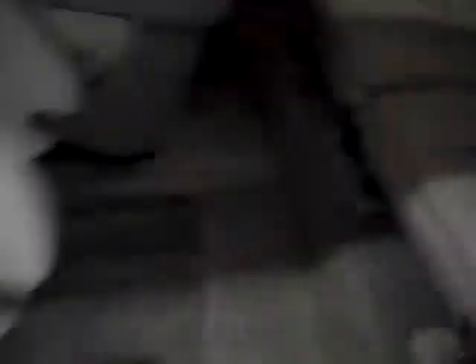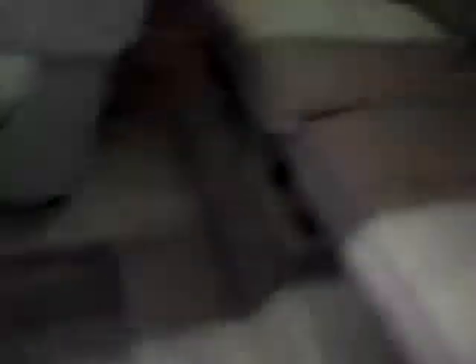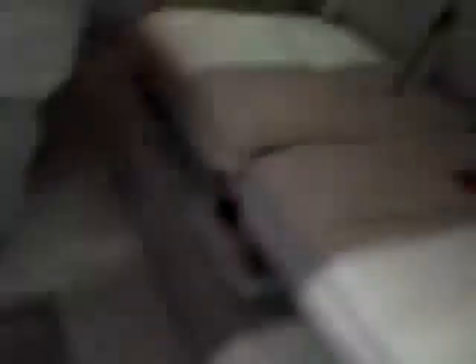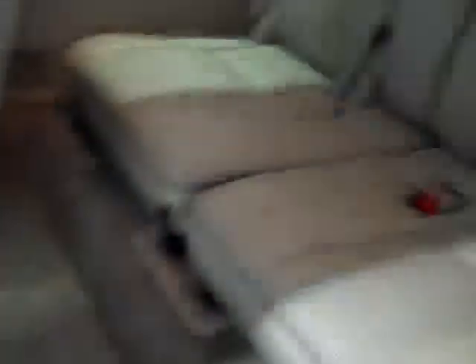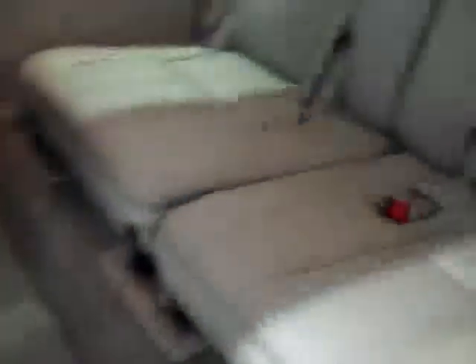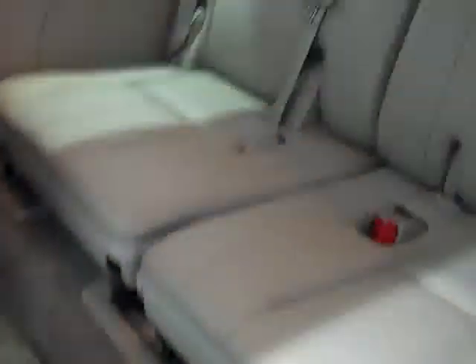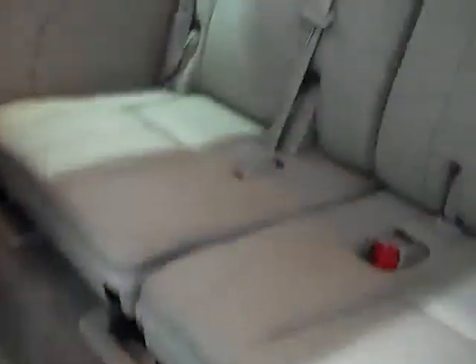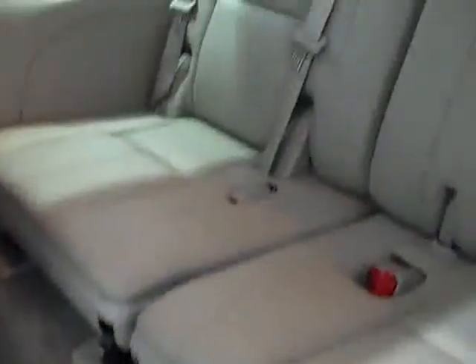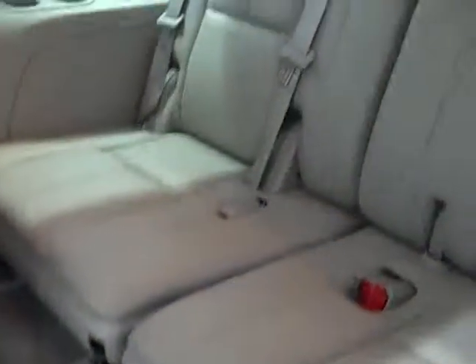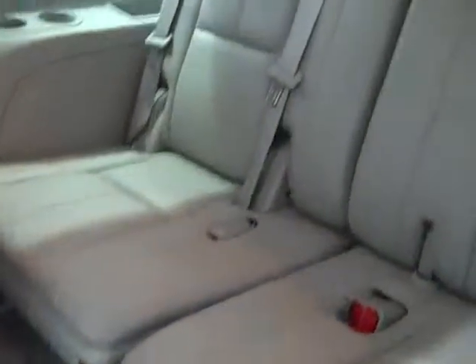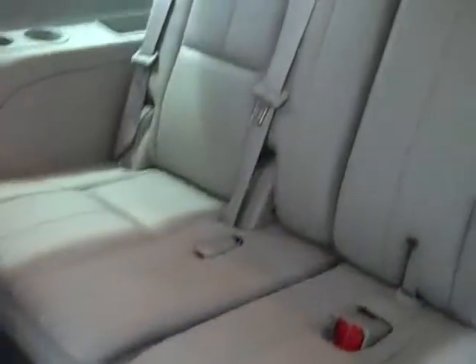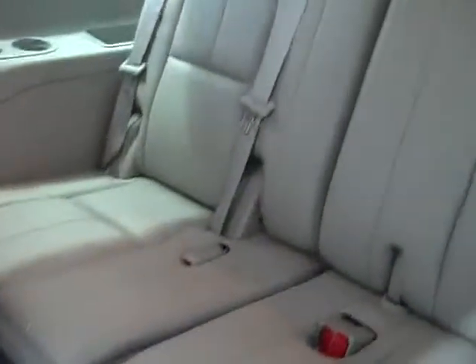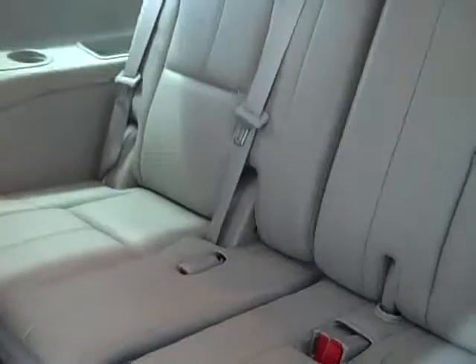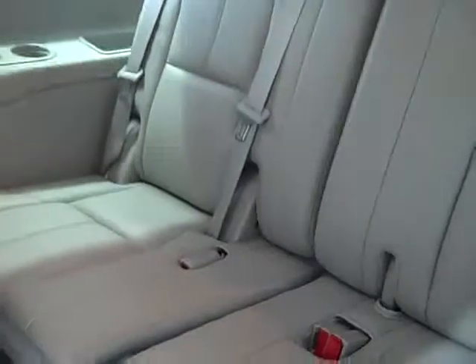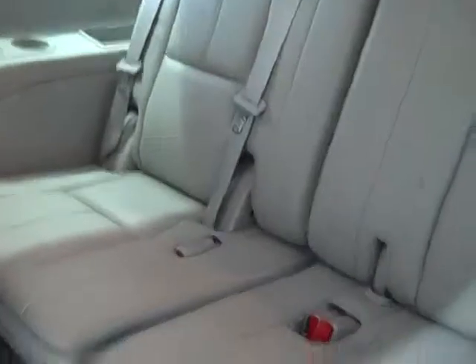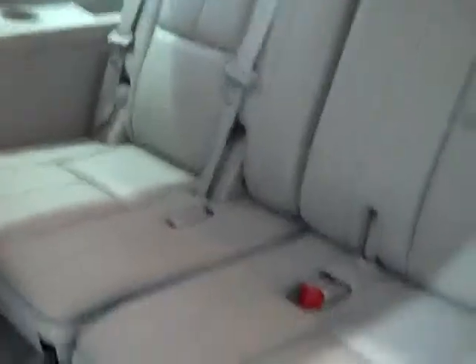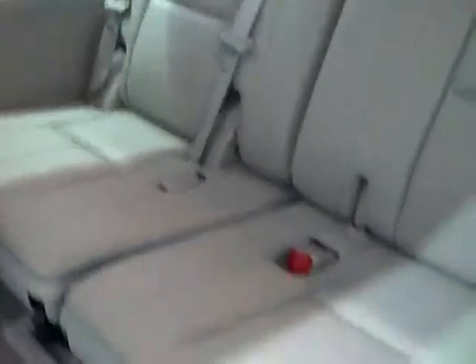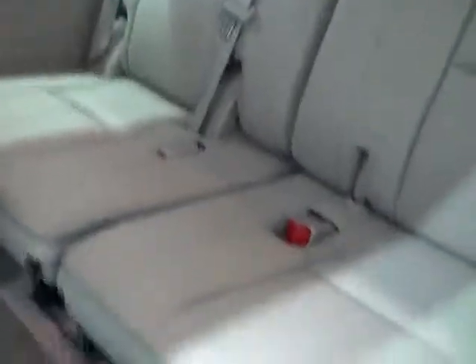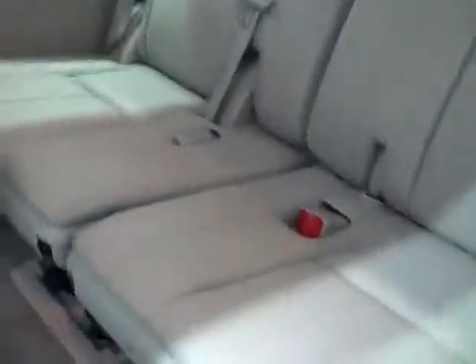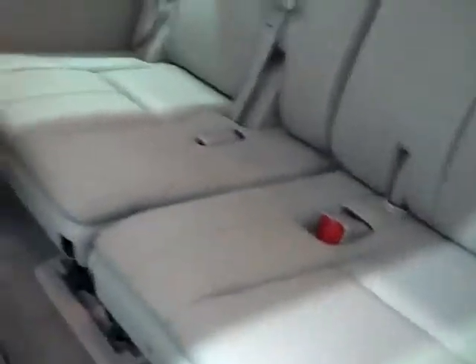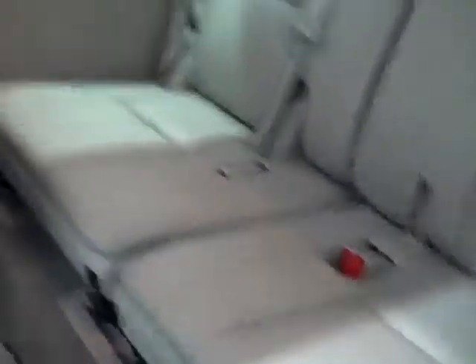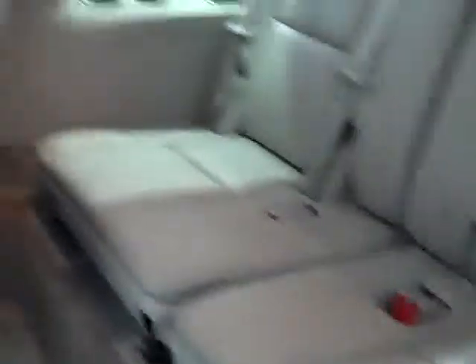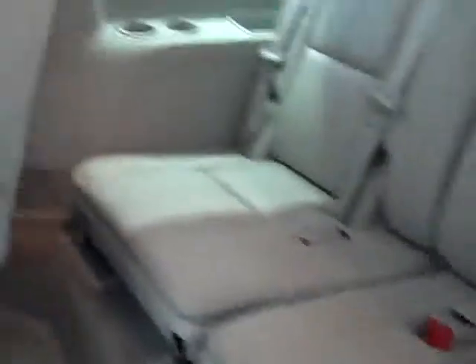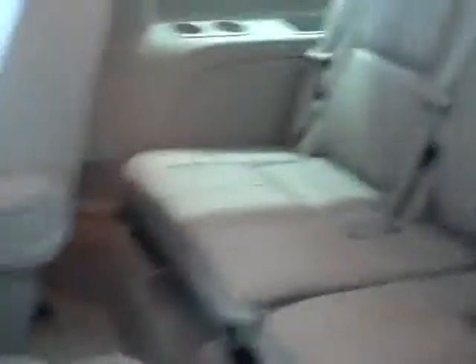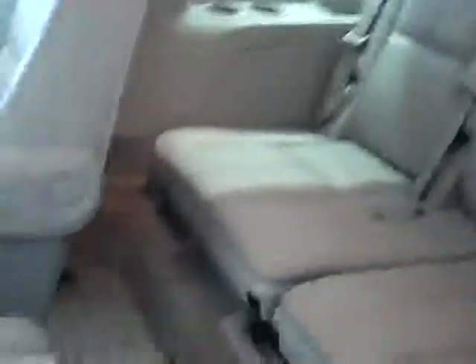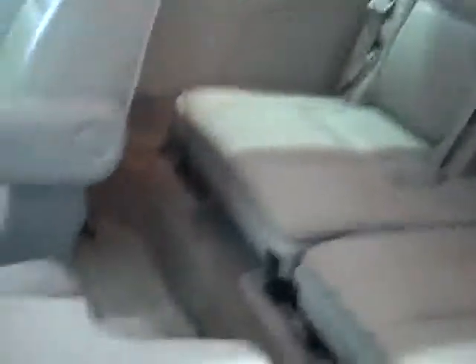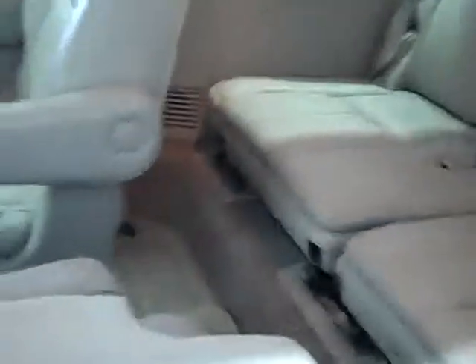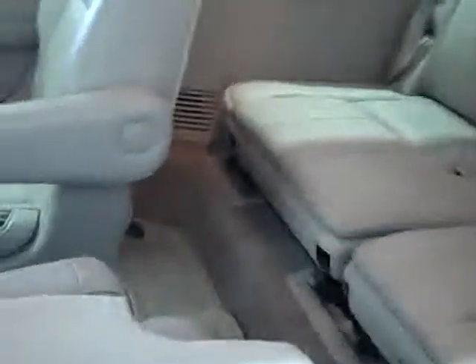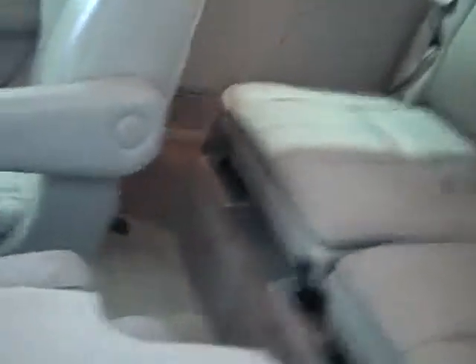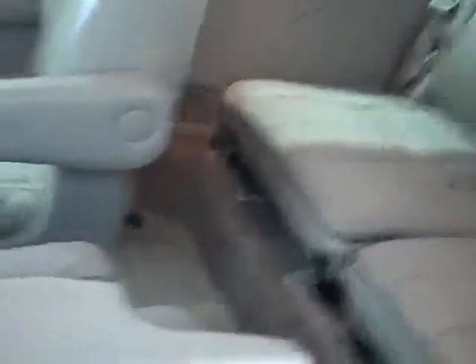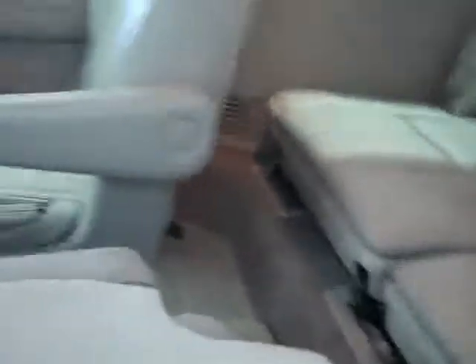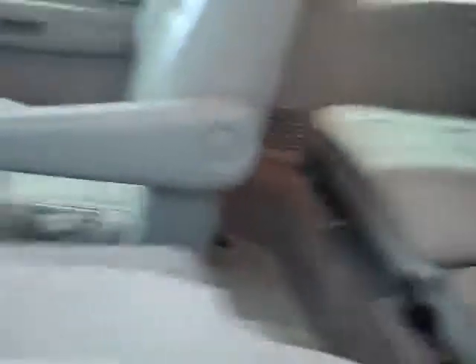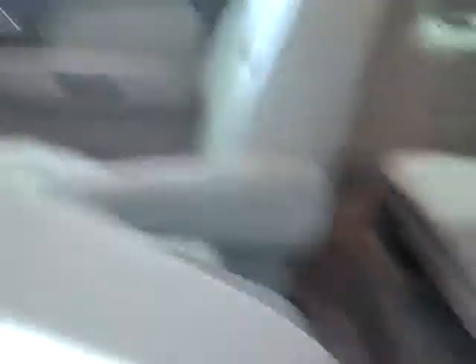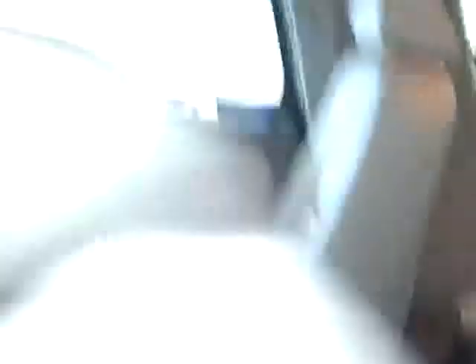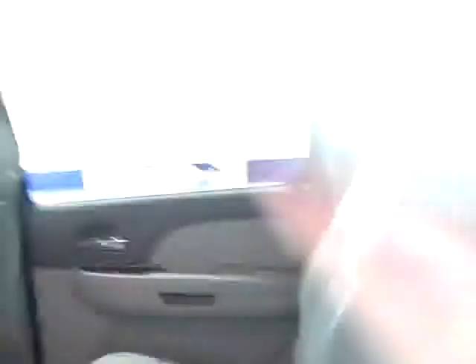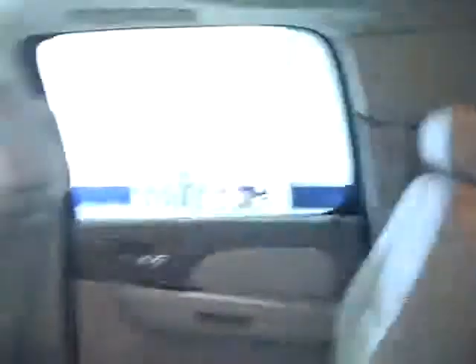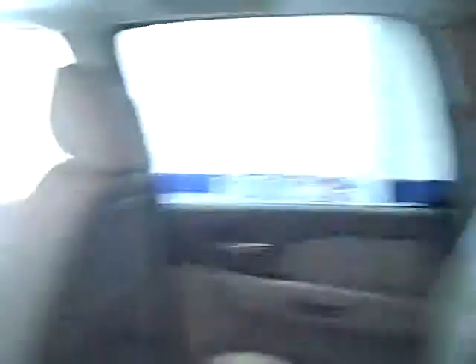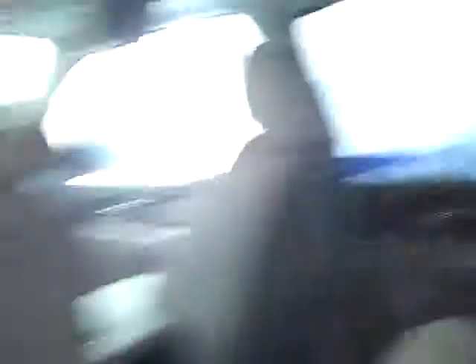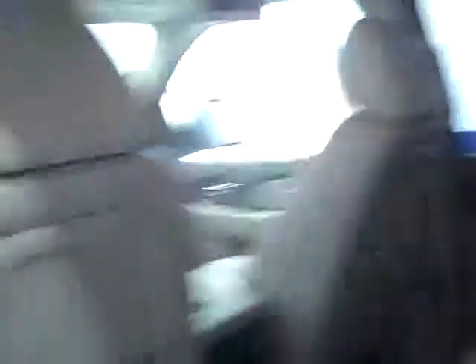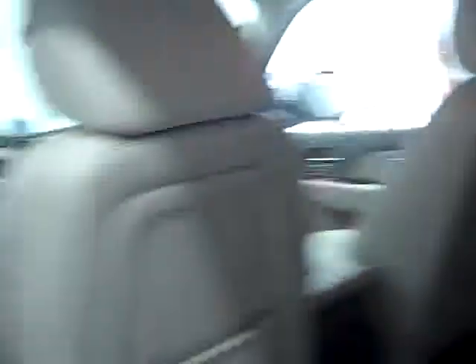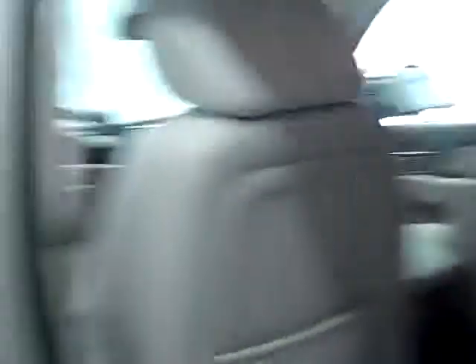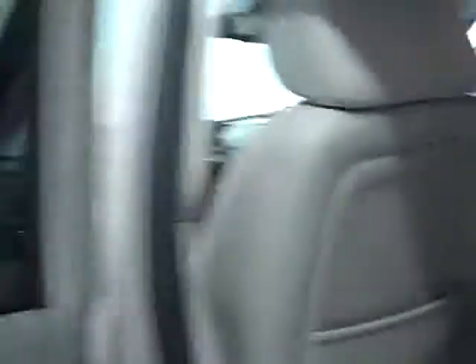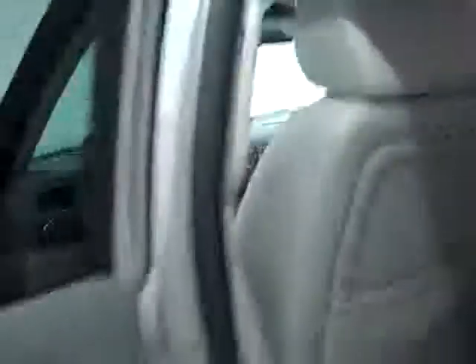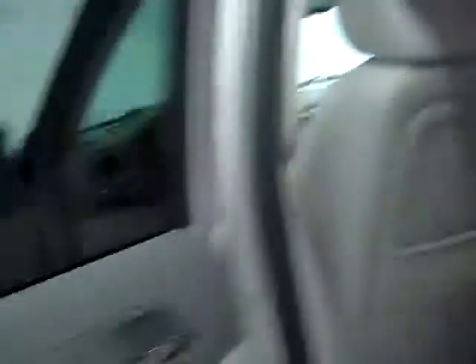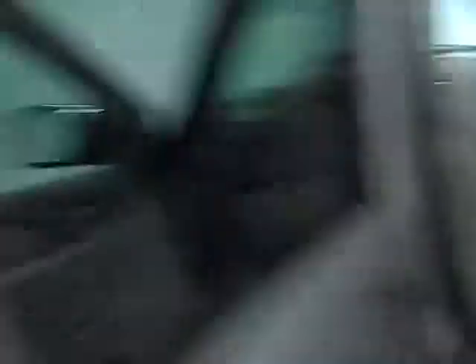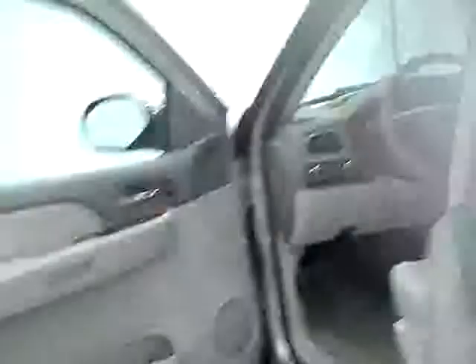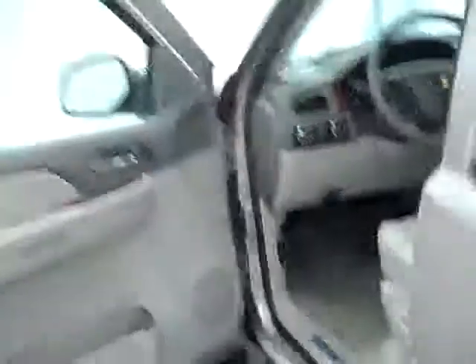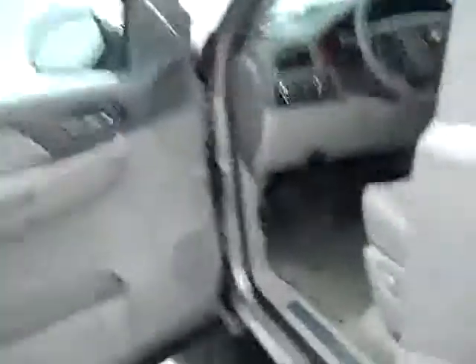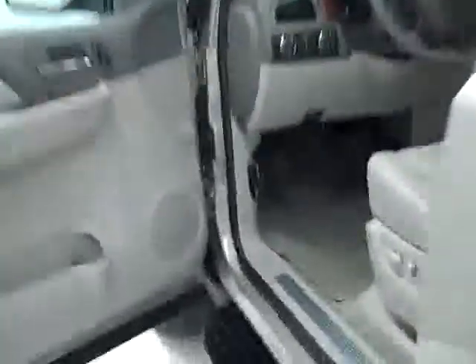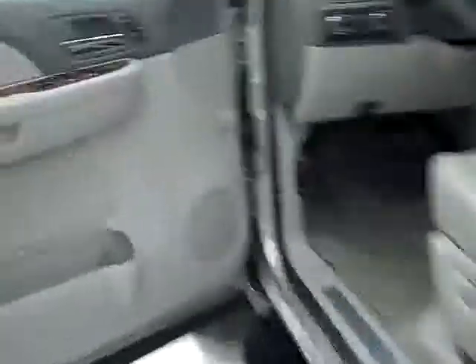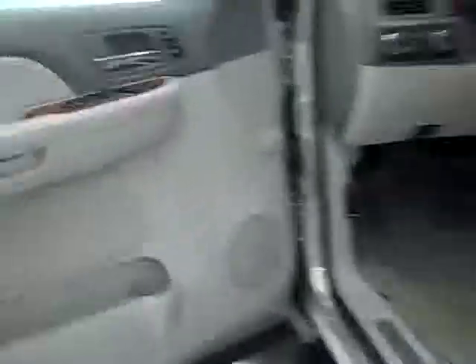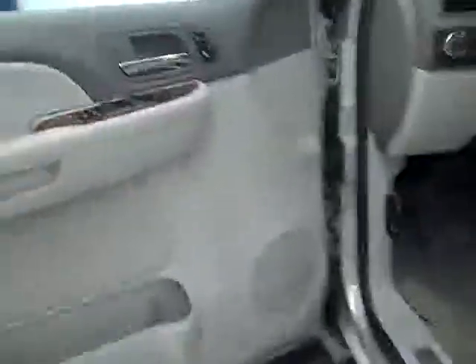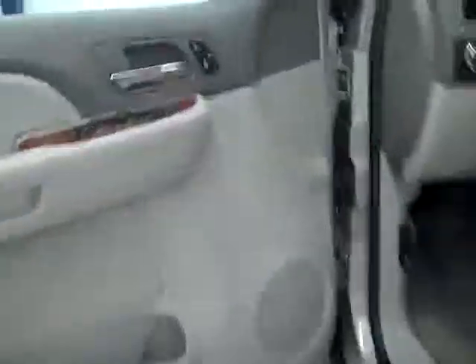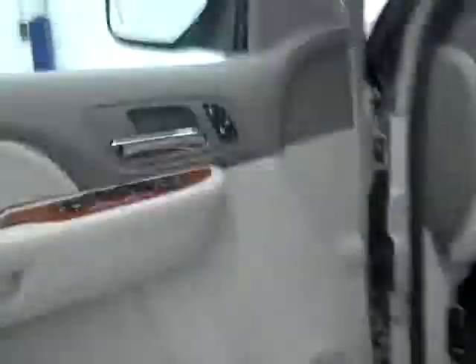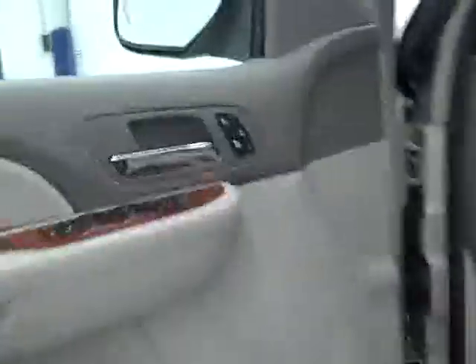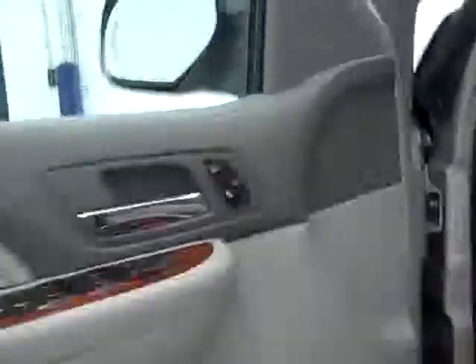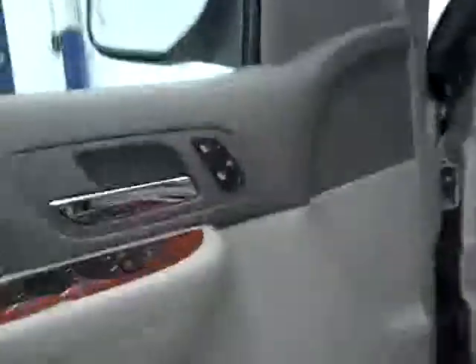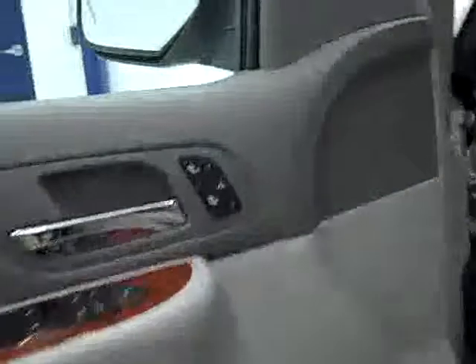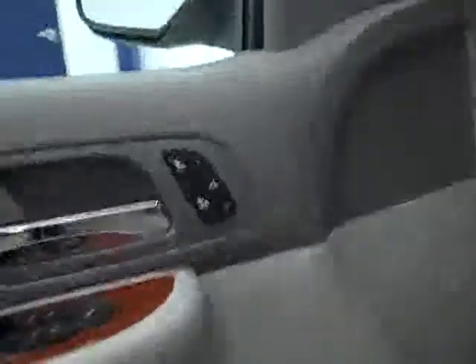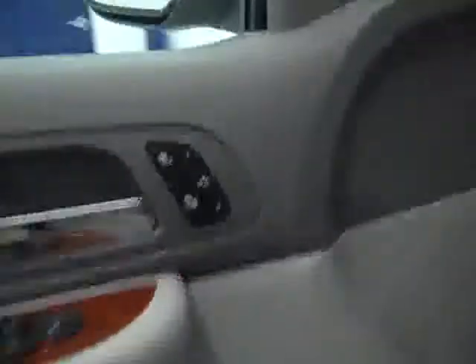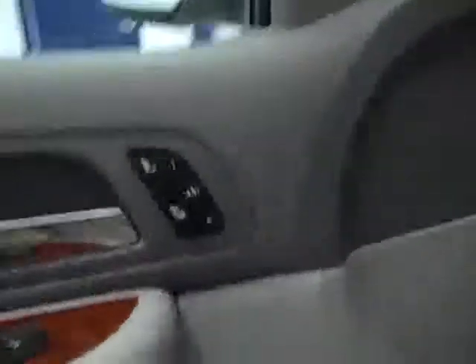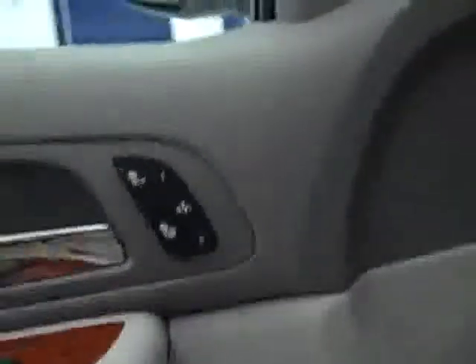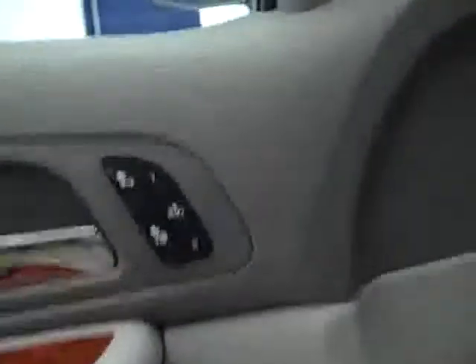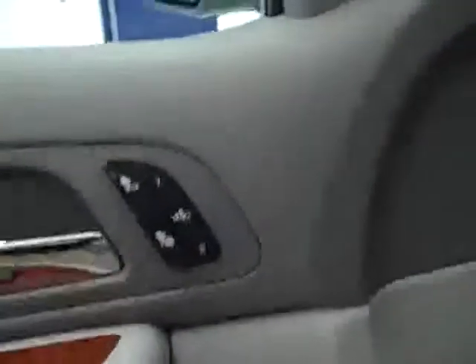The third row seats are very clean — seven passenger seating. We'll start it up and take a quick look under the hood.